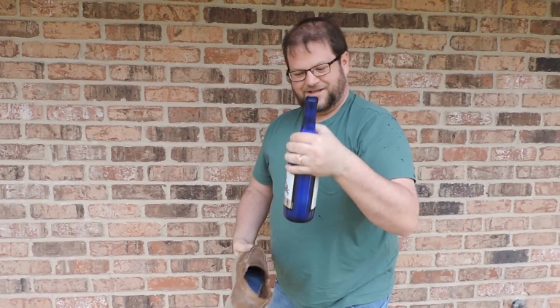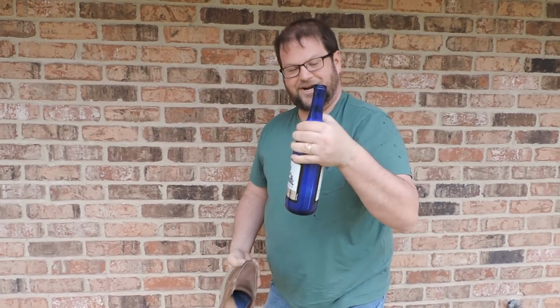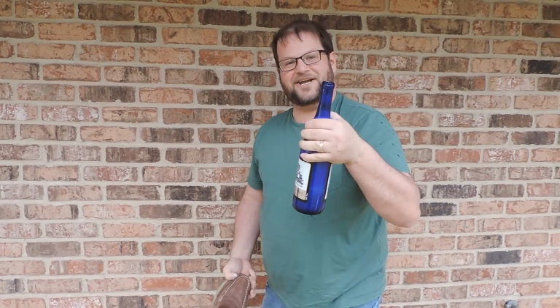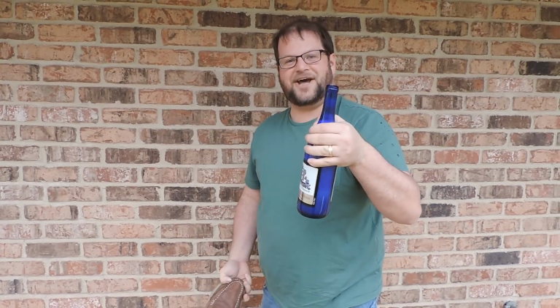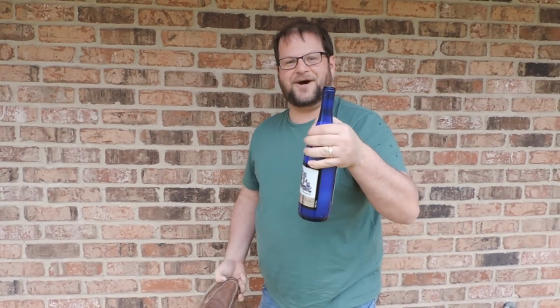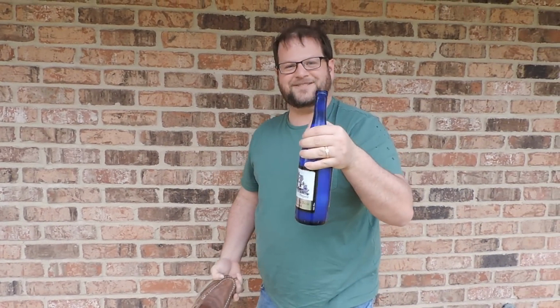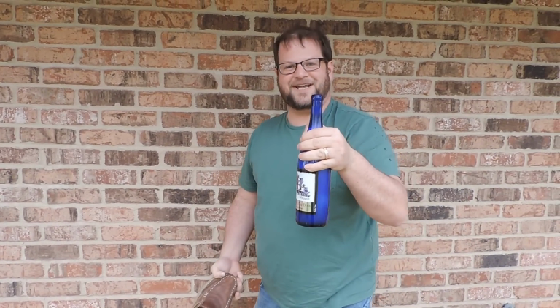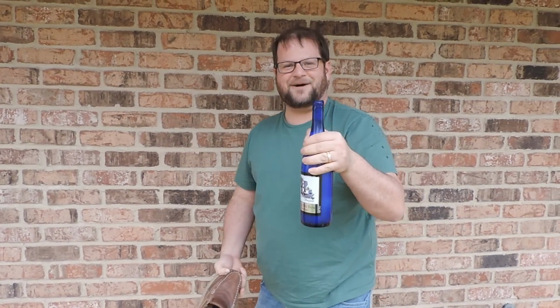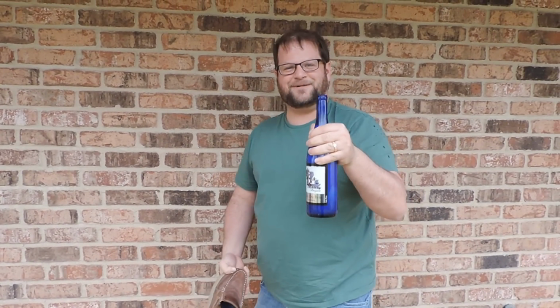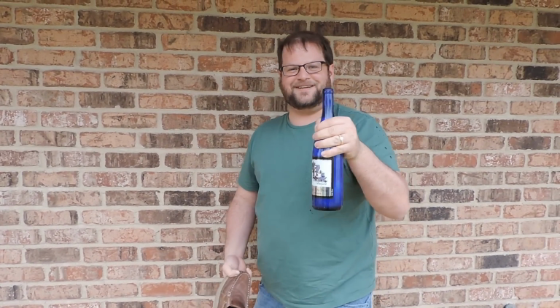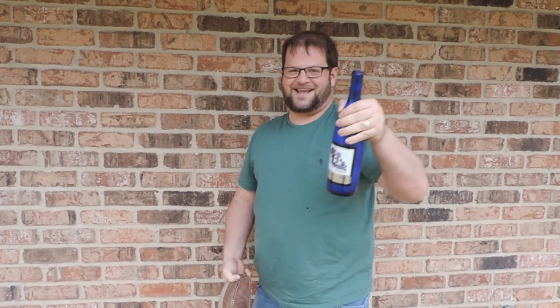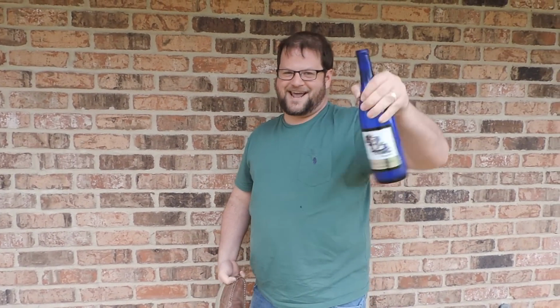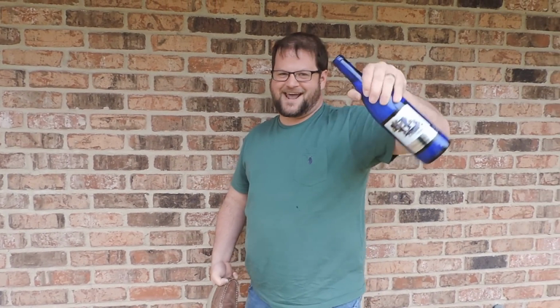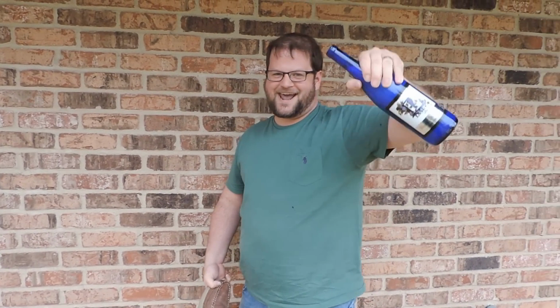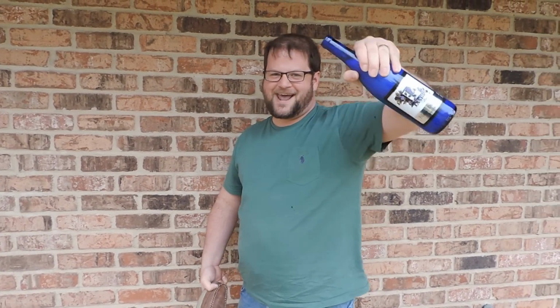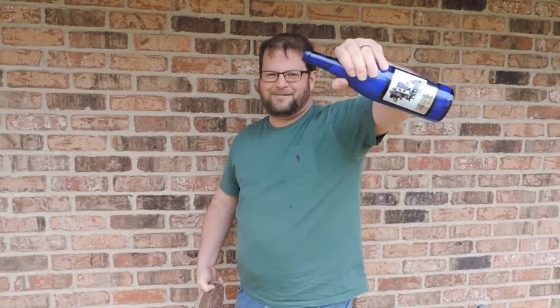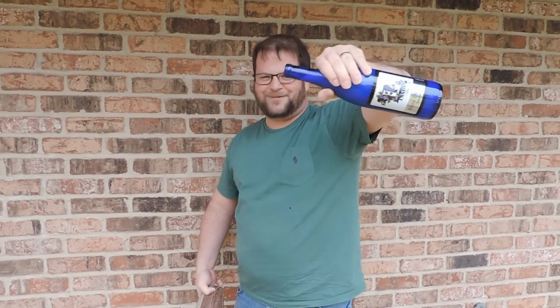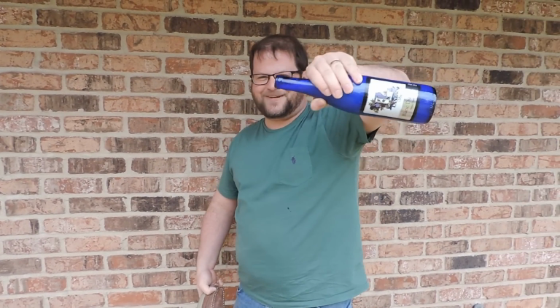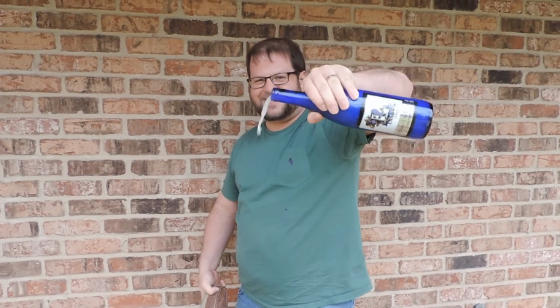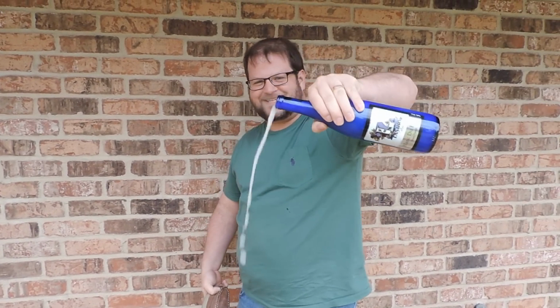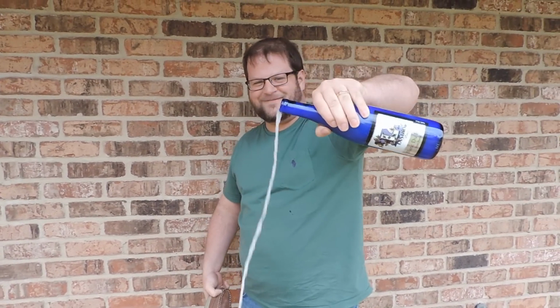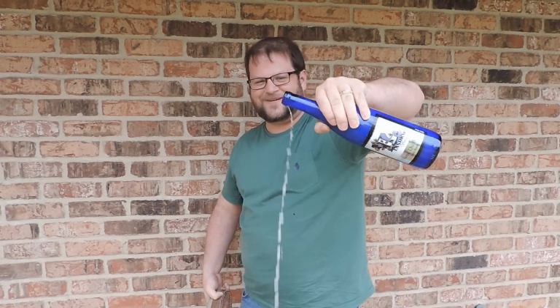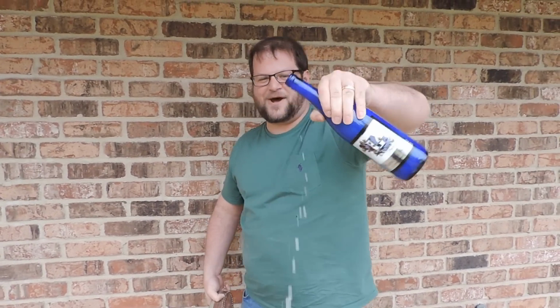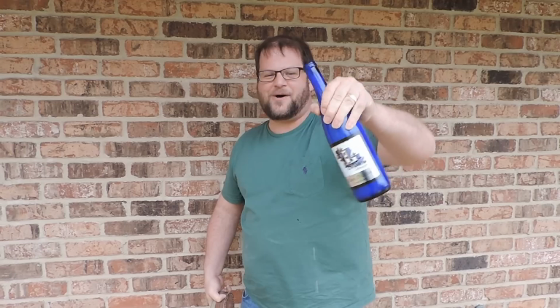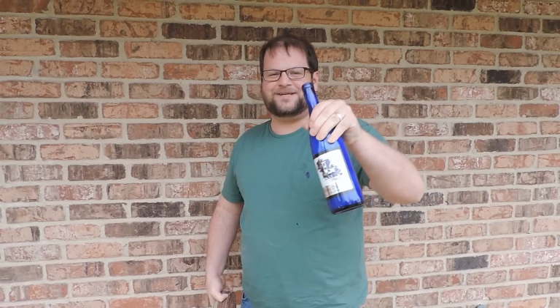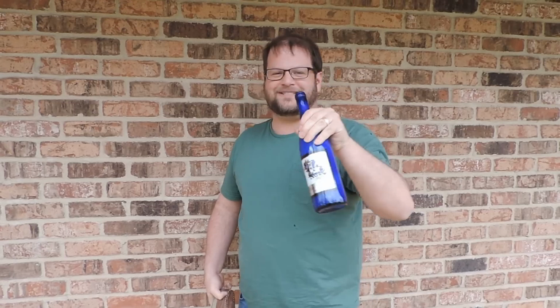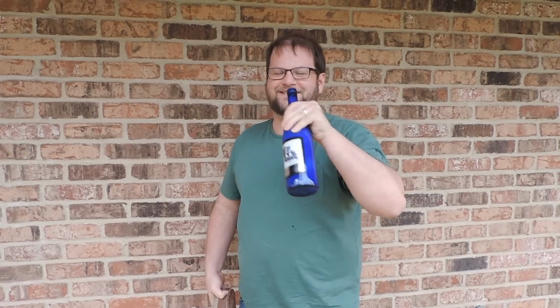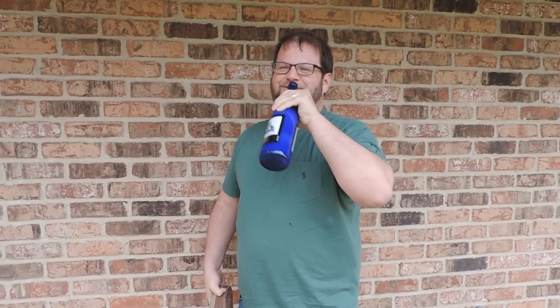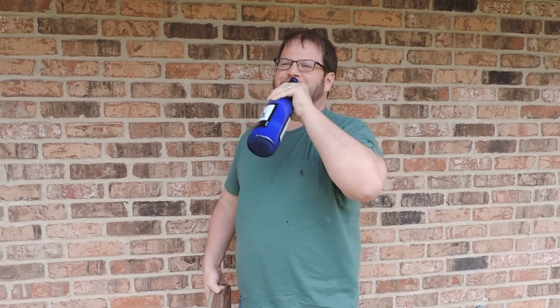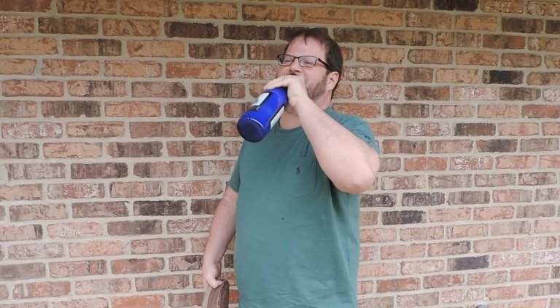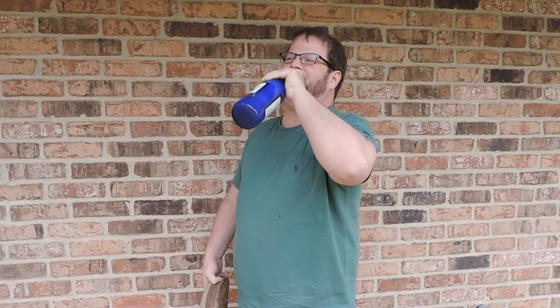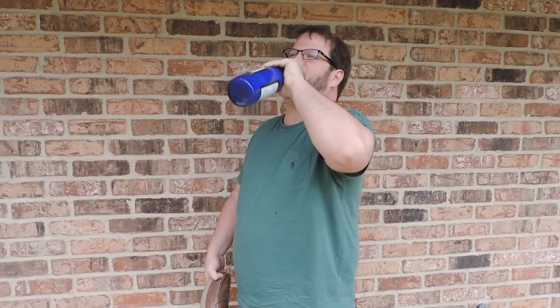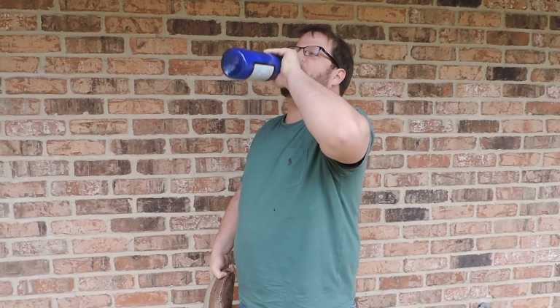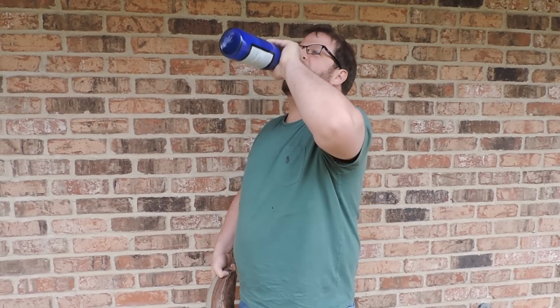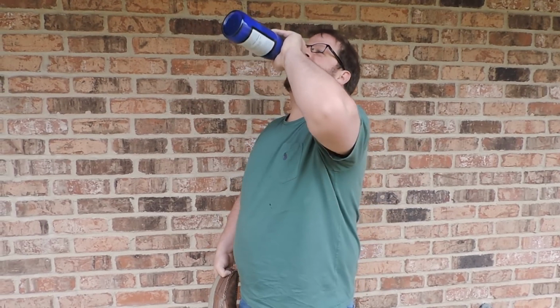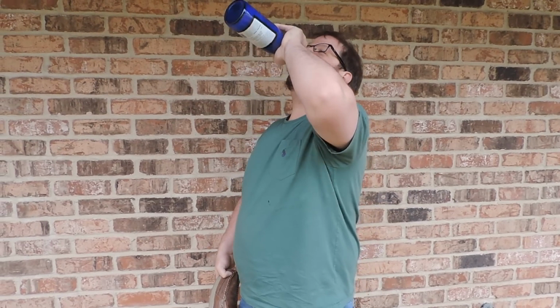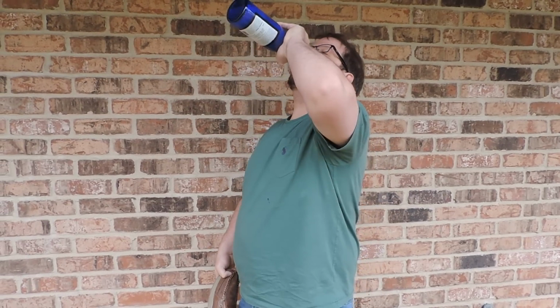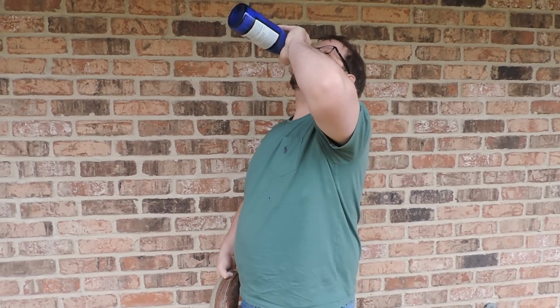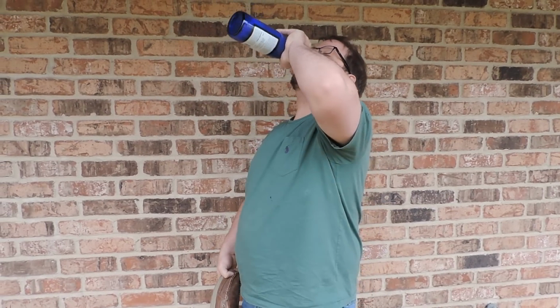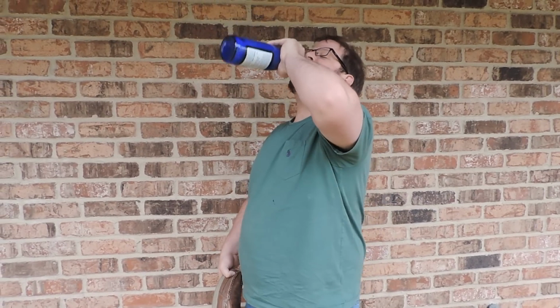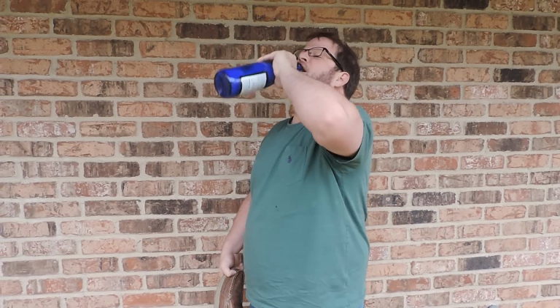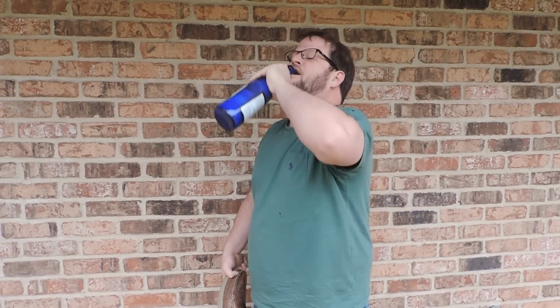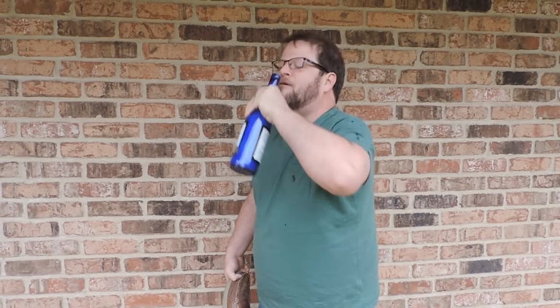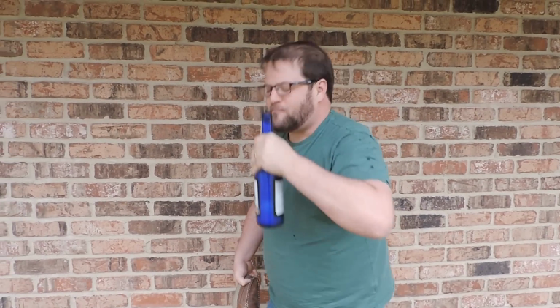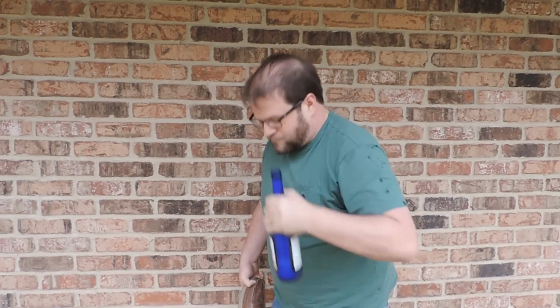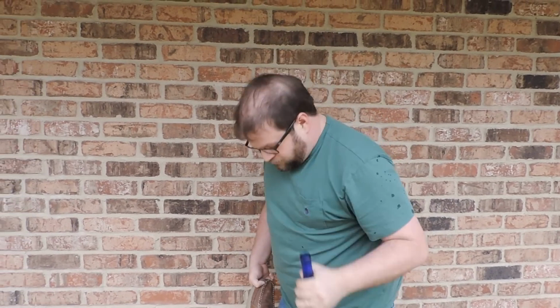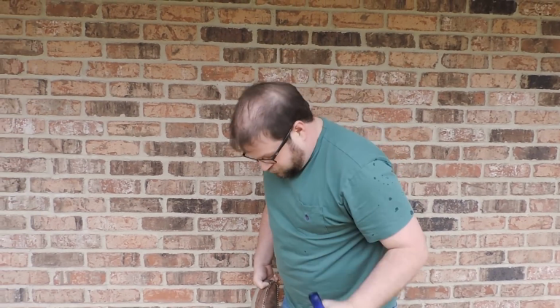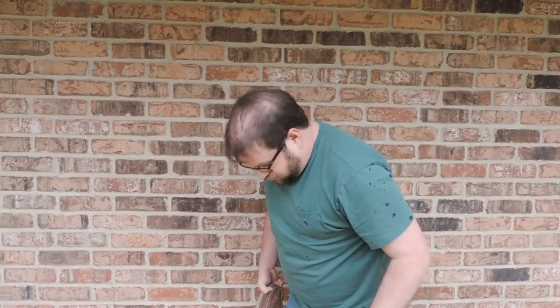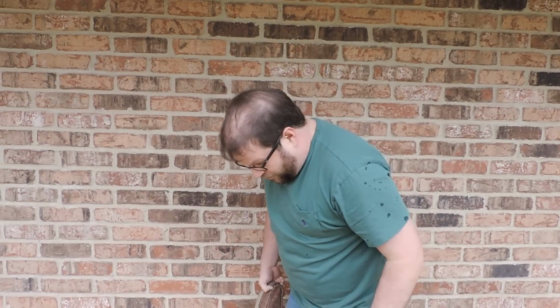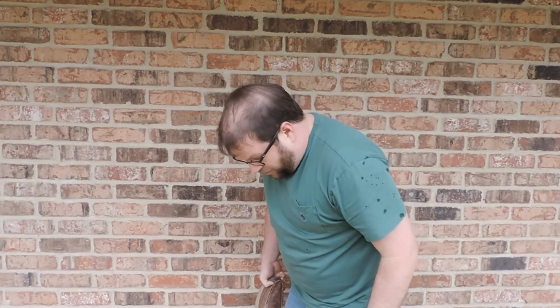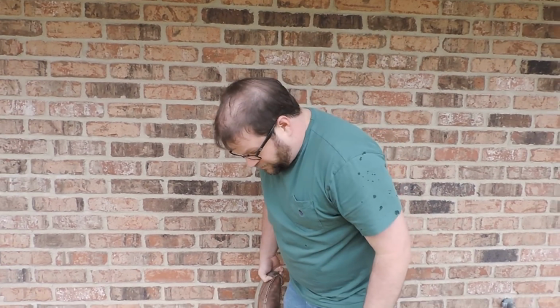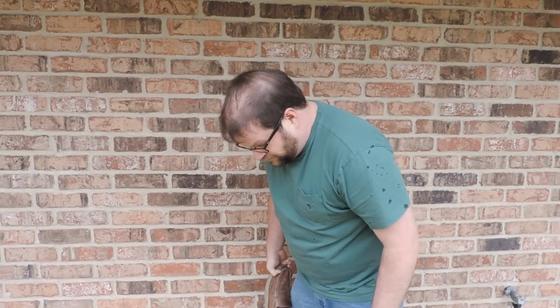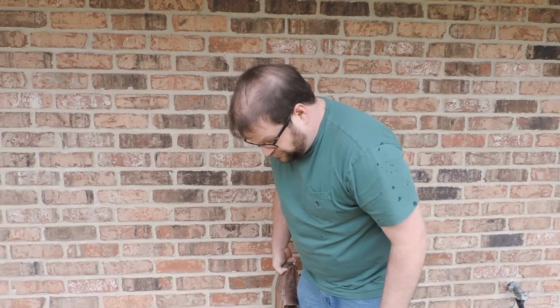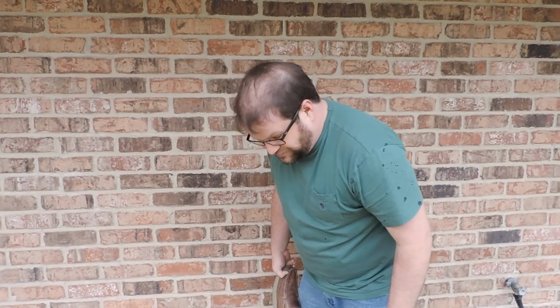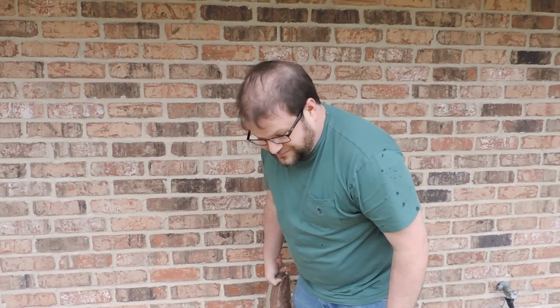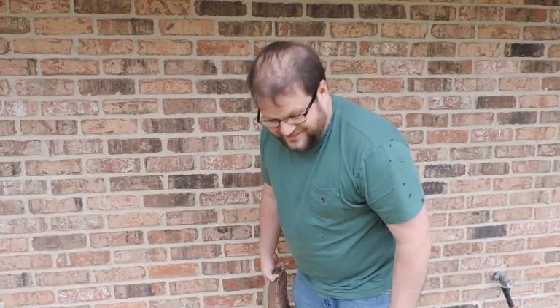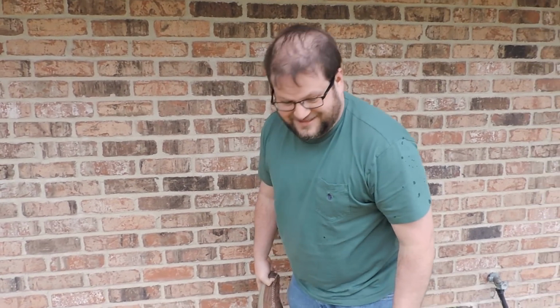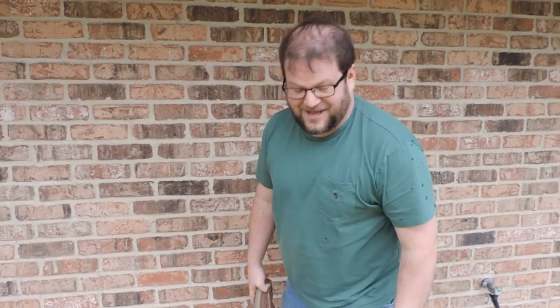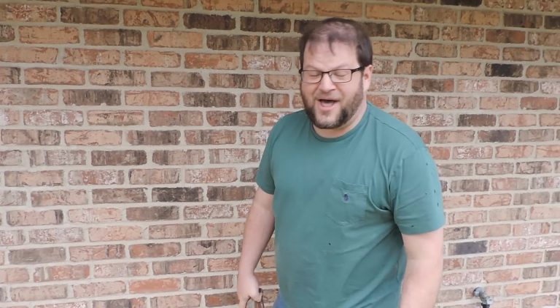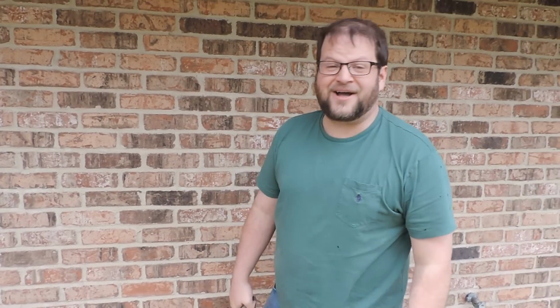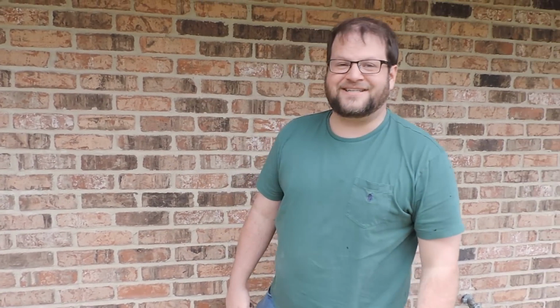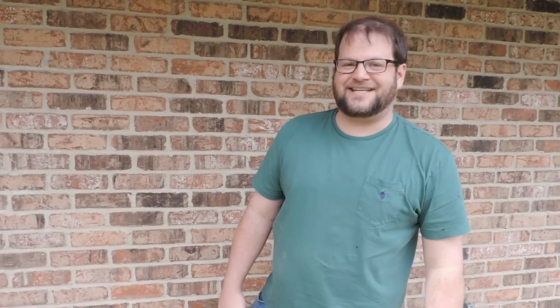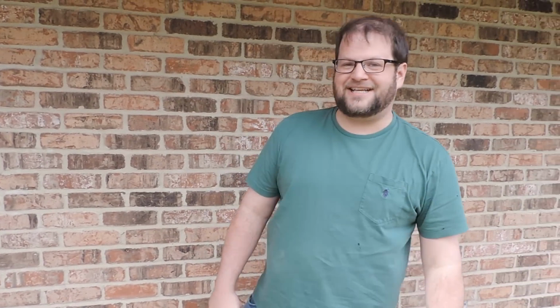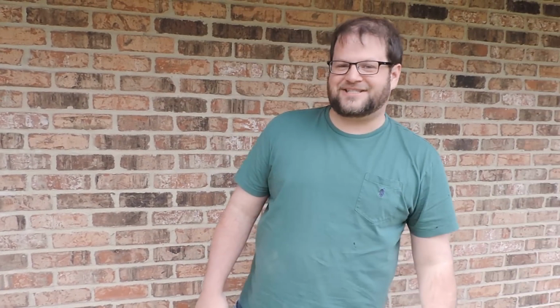There you go, it's open. Pour out some for your homies. Delicious.